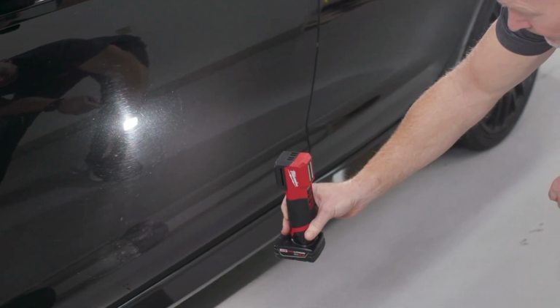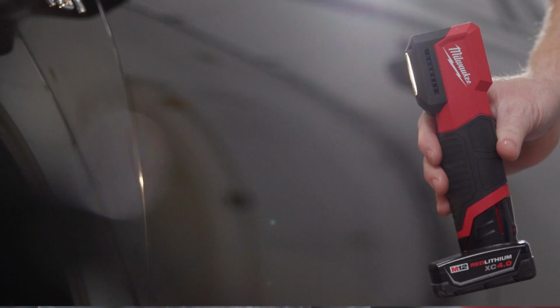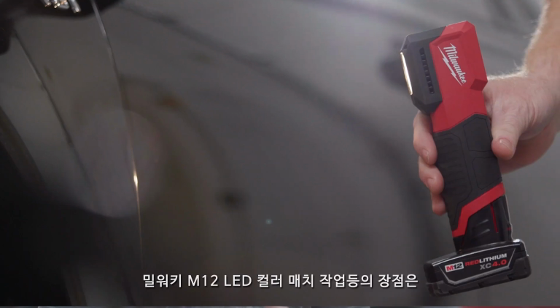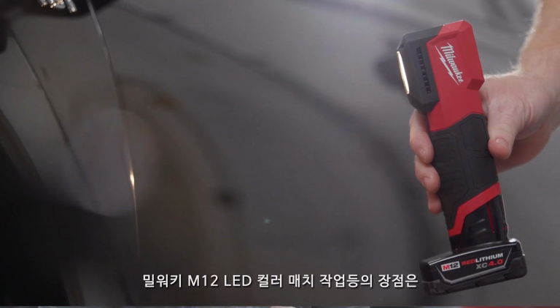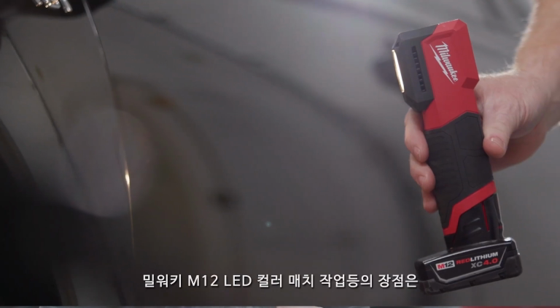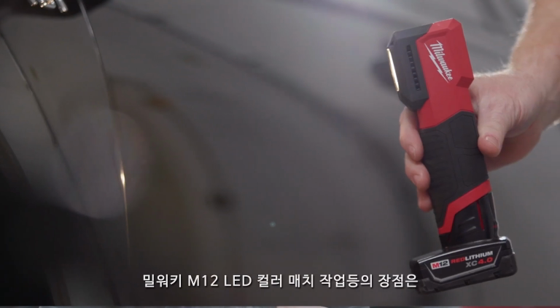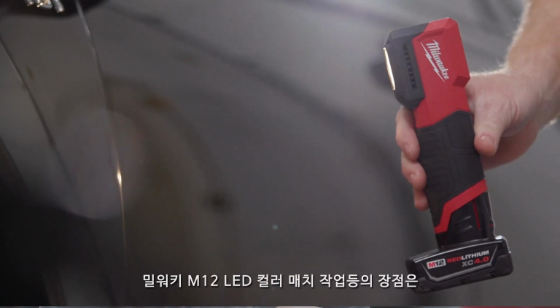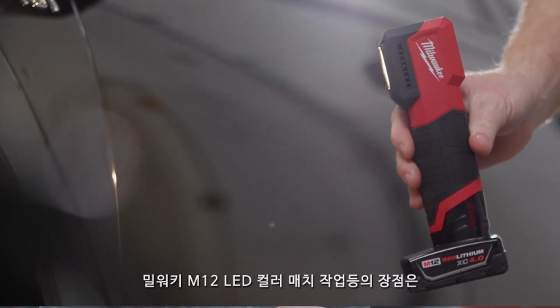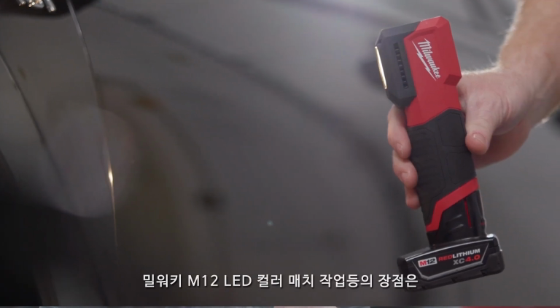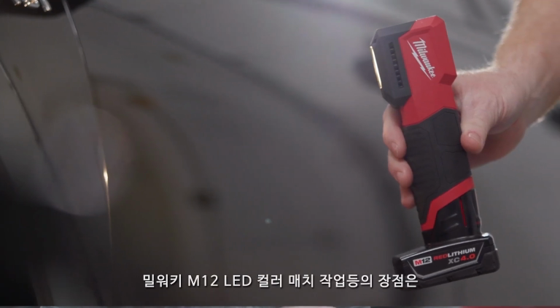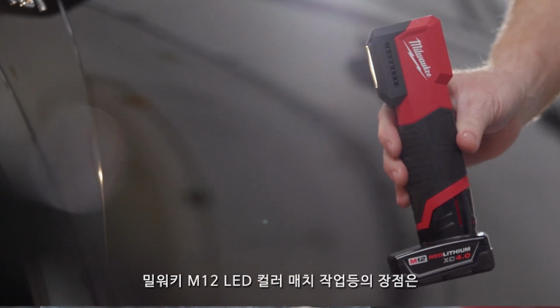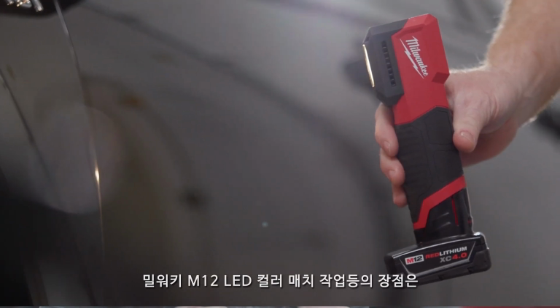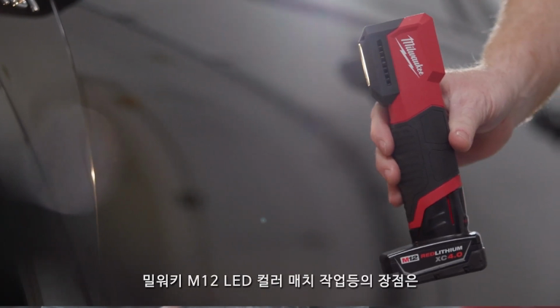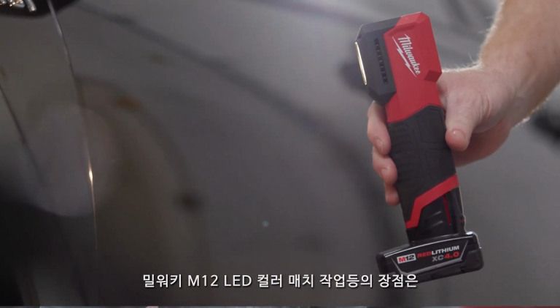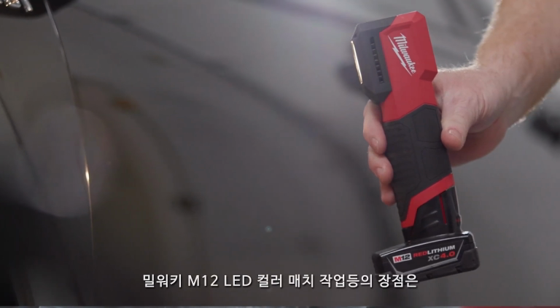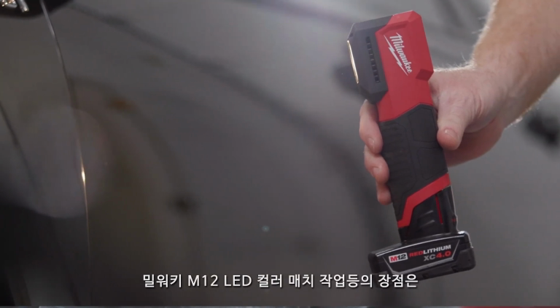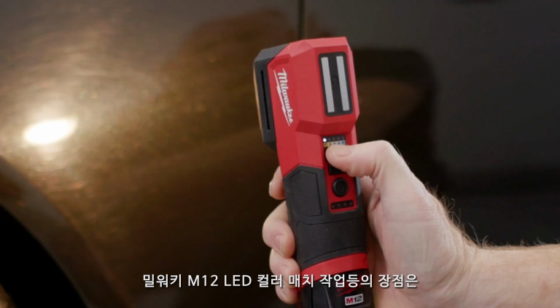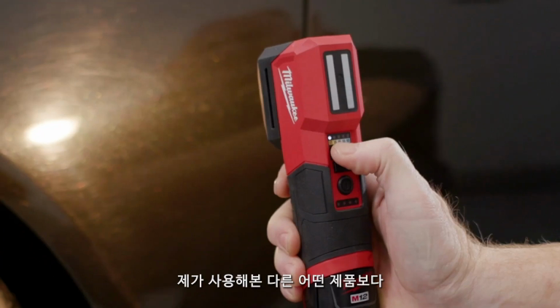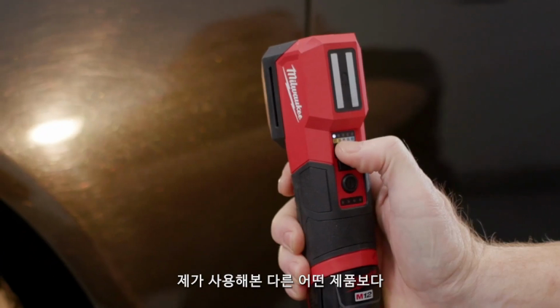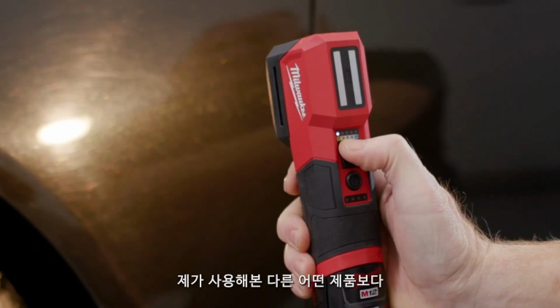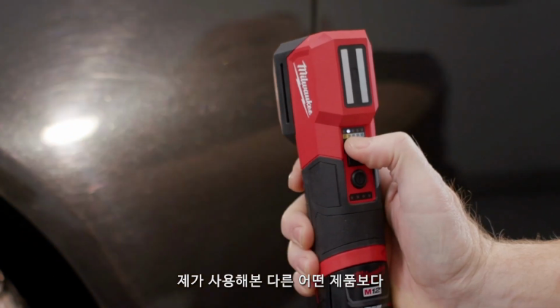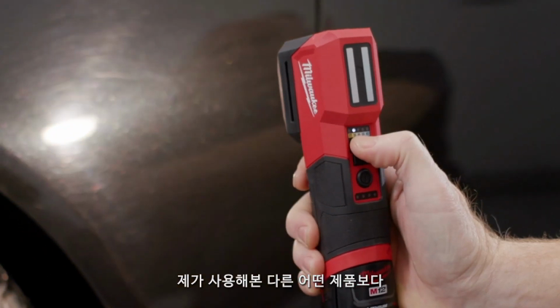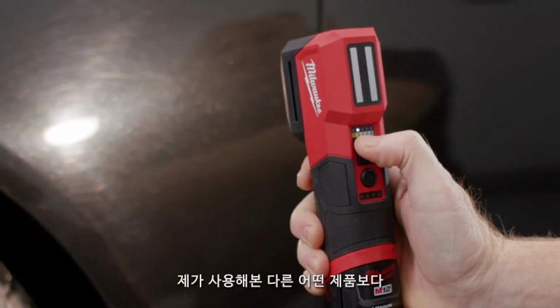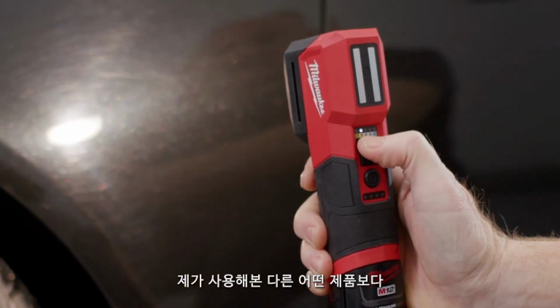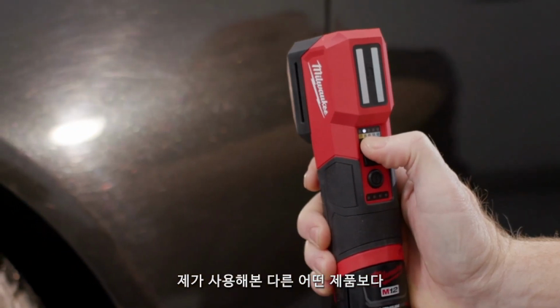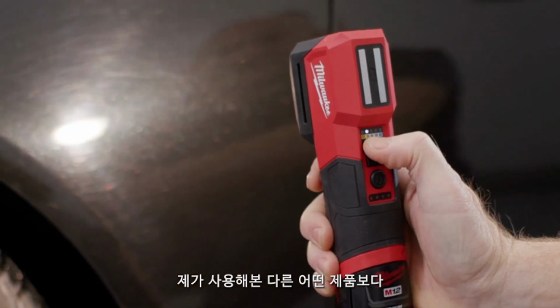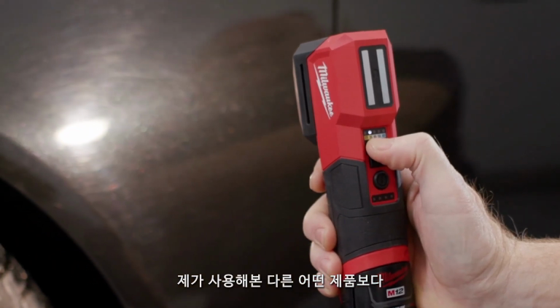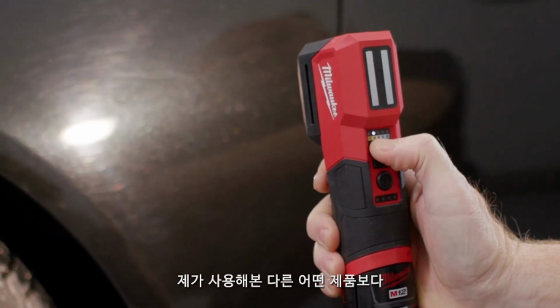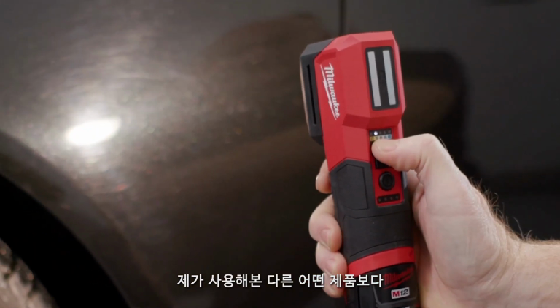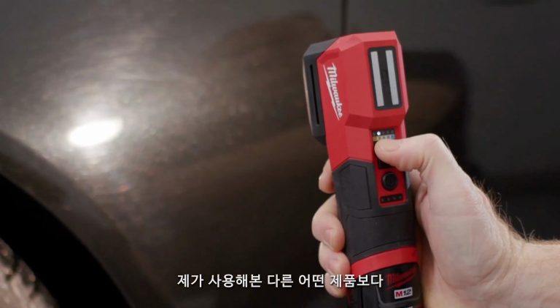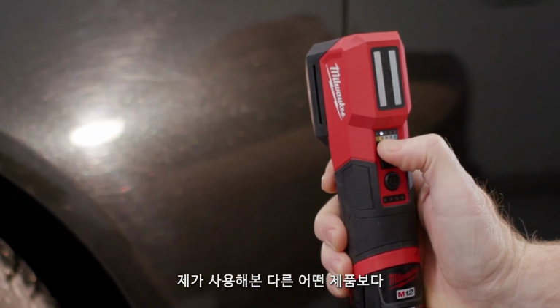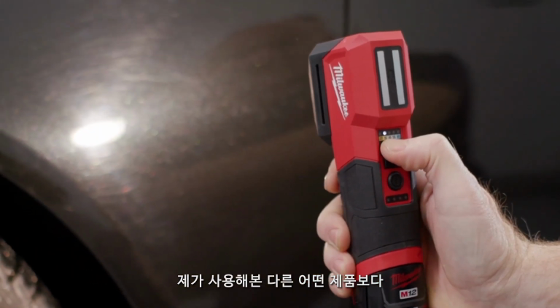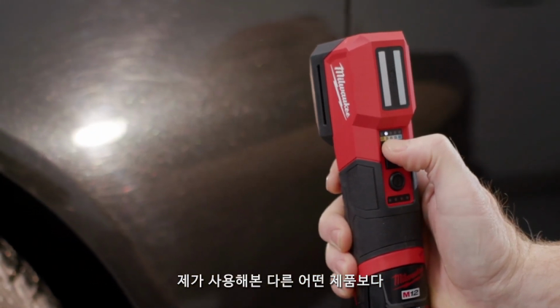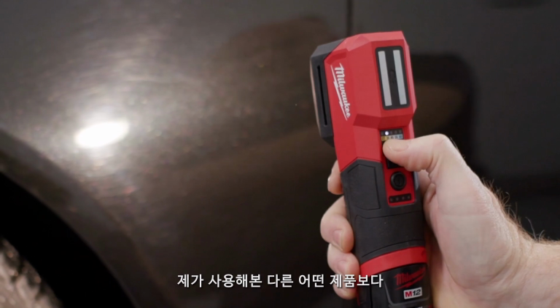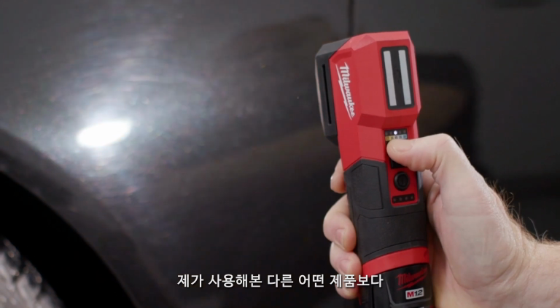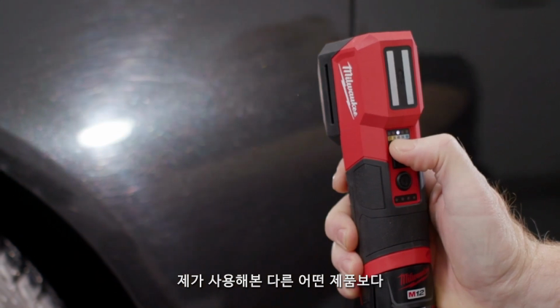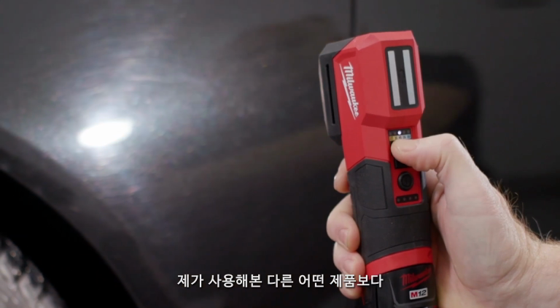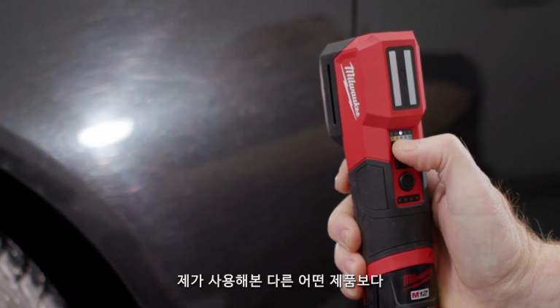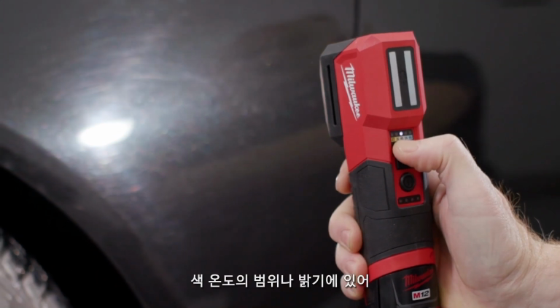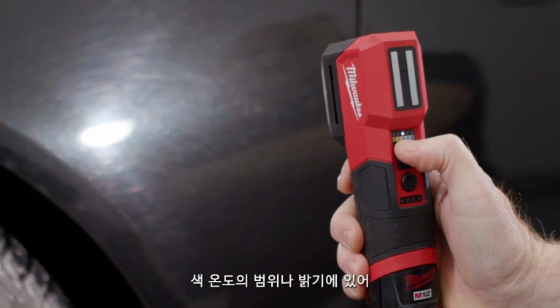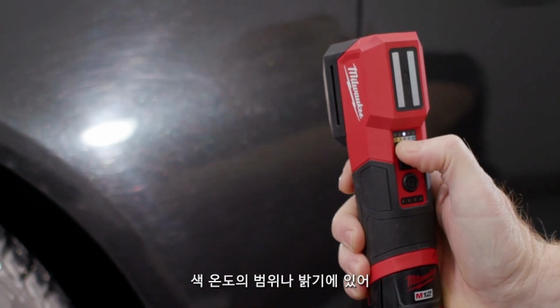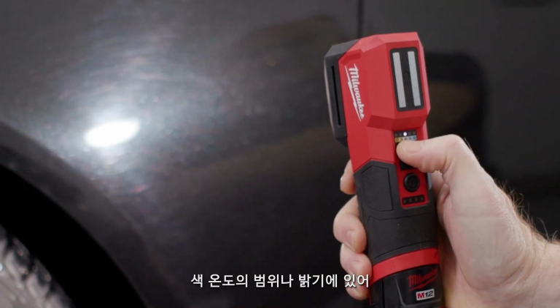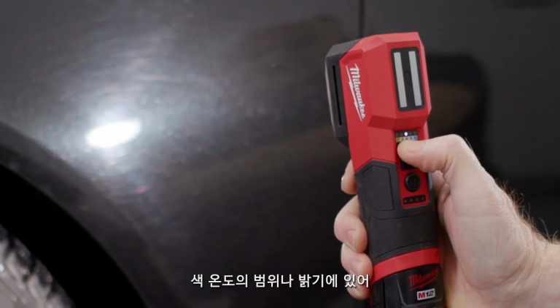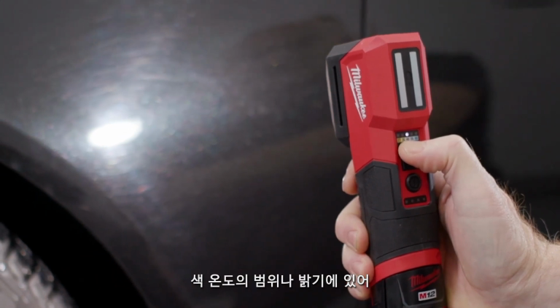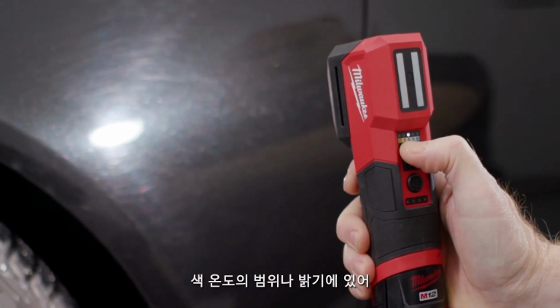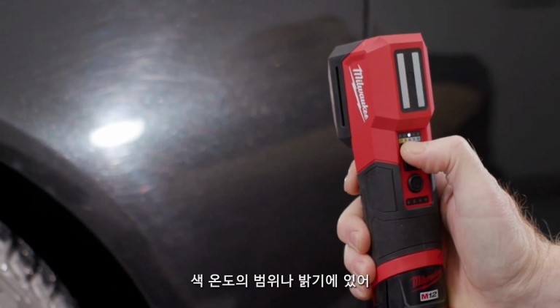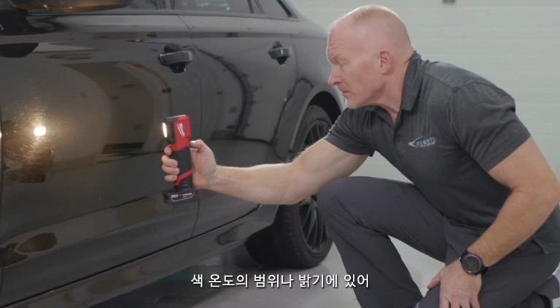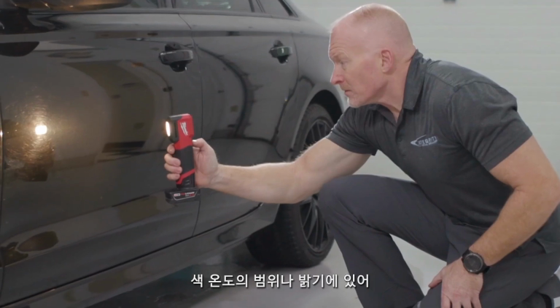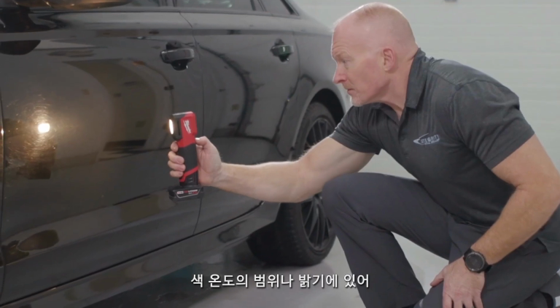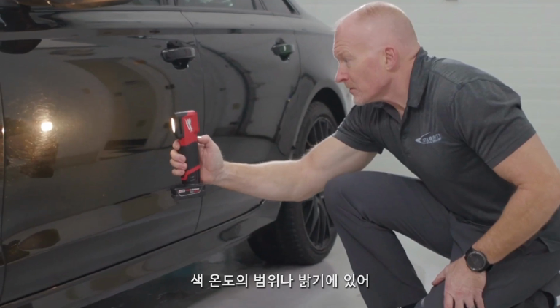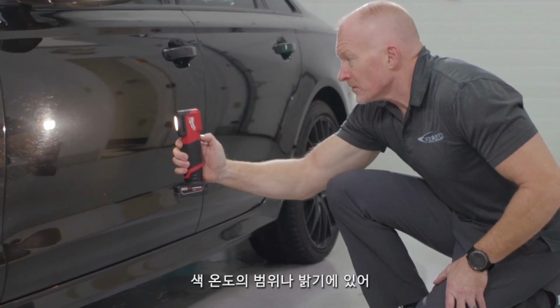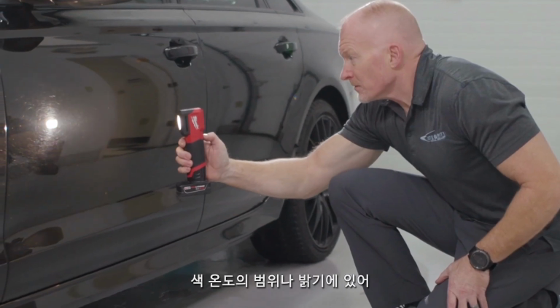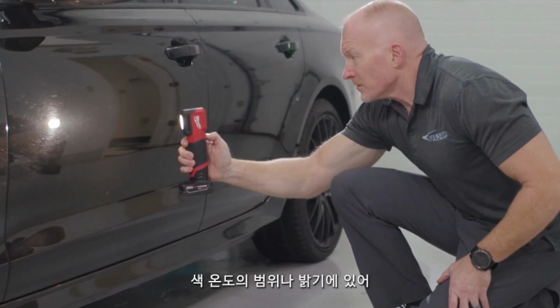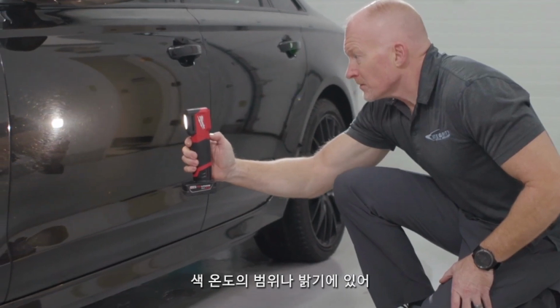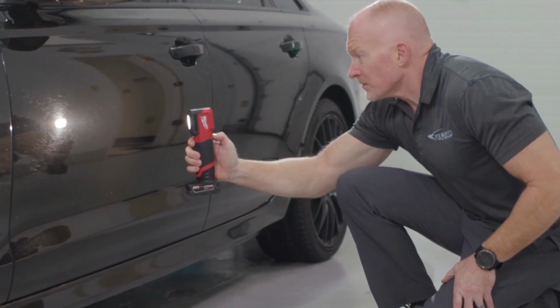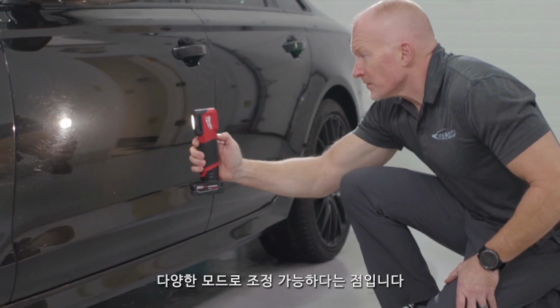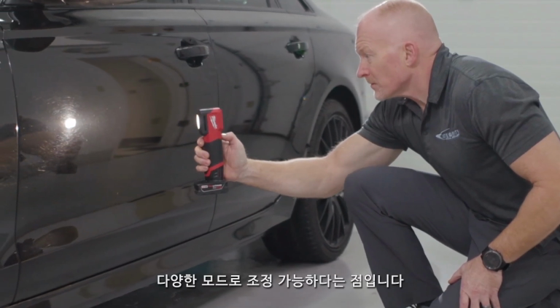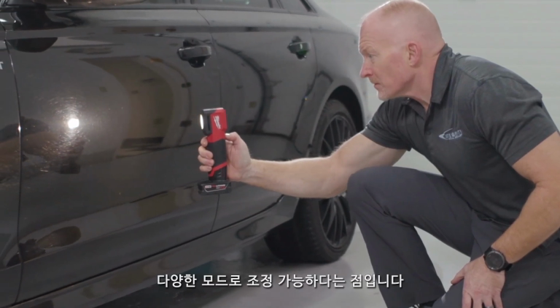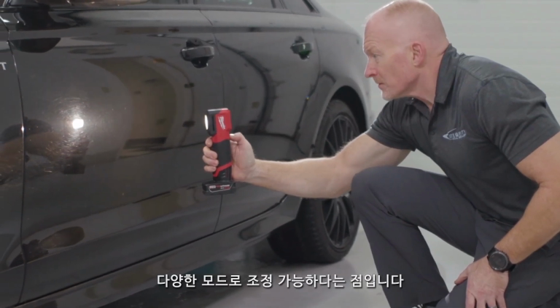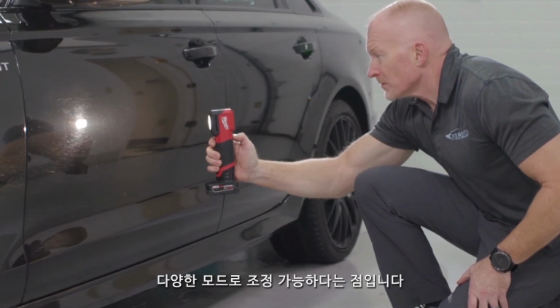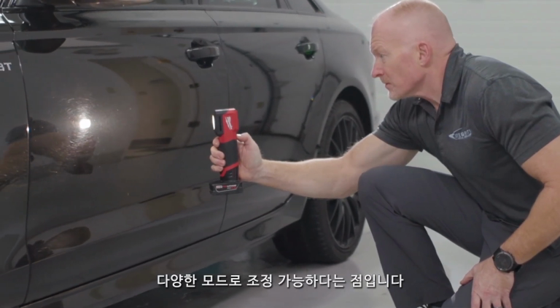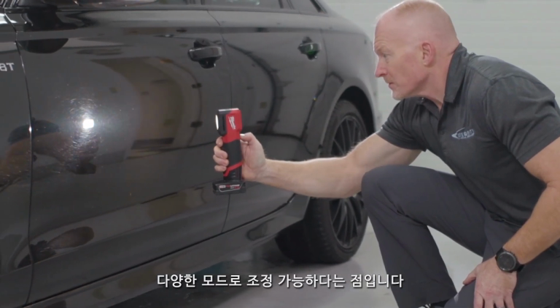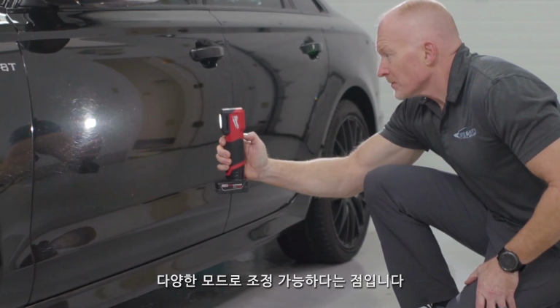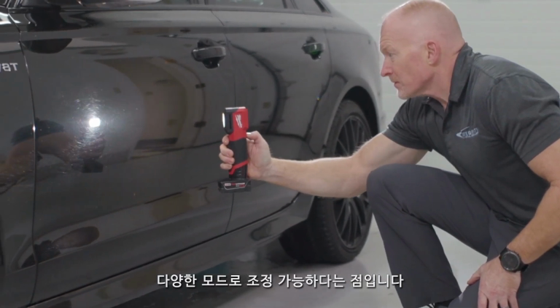What I like about the Milwaukee Tool light is that it has more flexibility as far as color range and color than anything else out on the market that I've used.